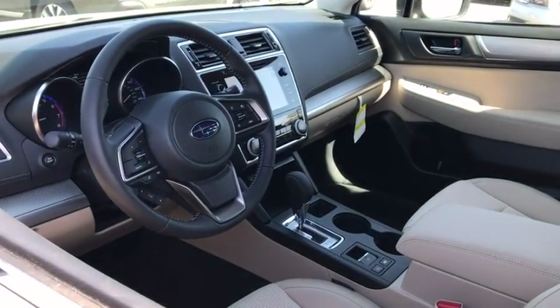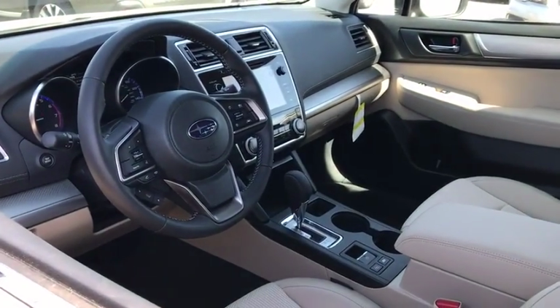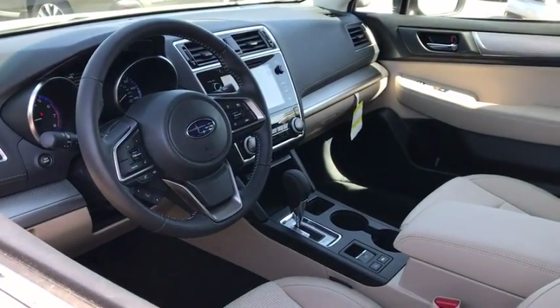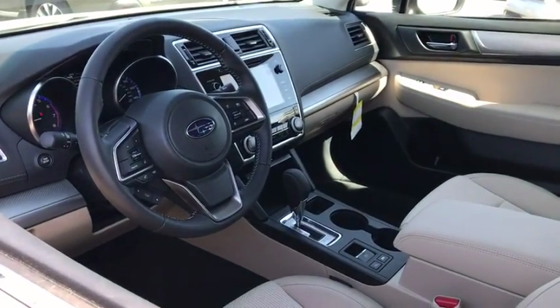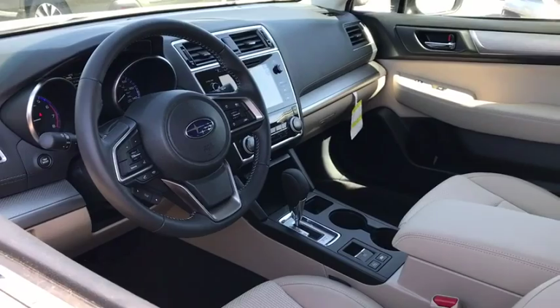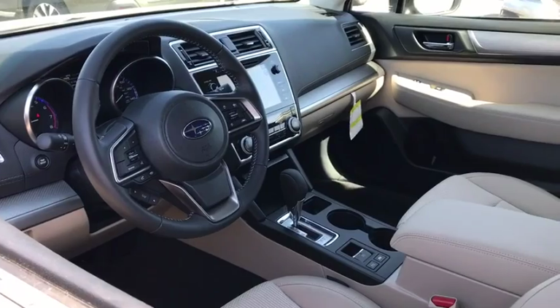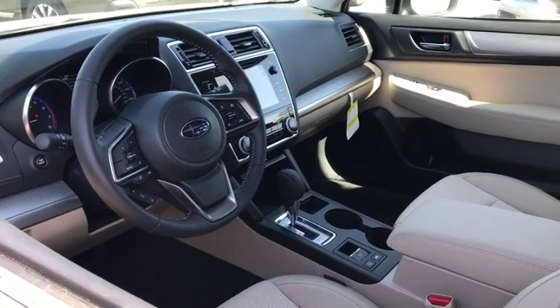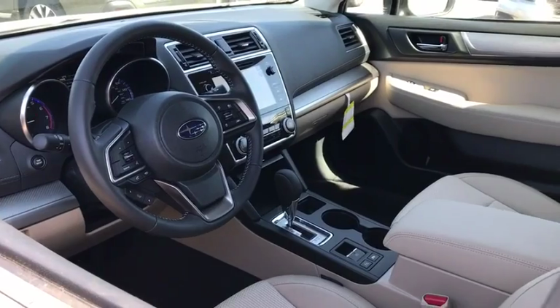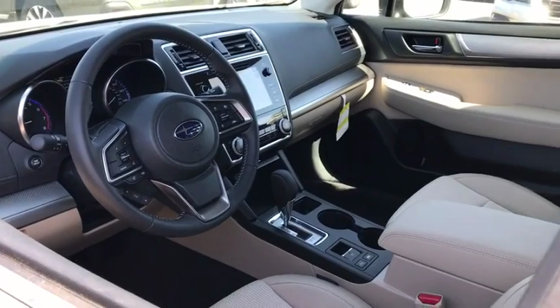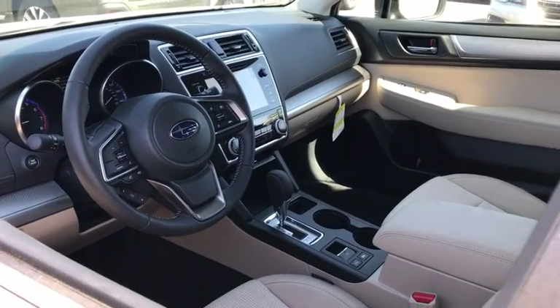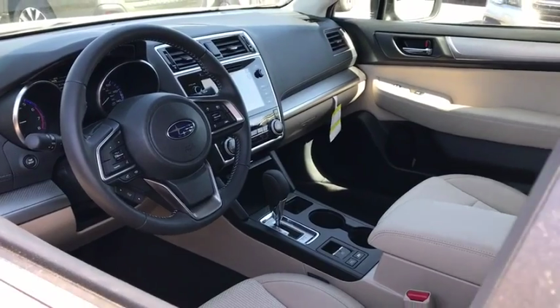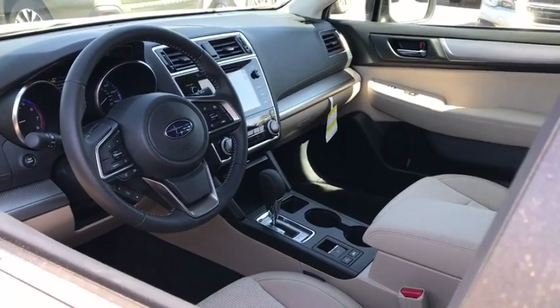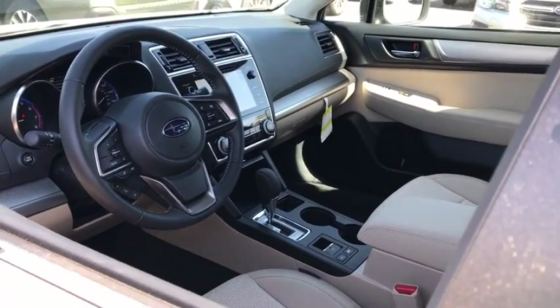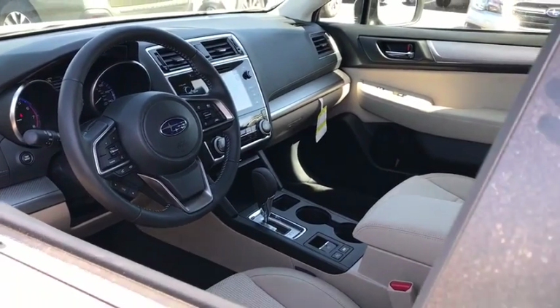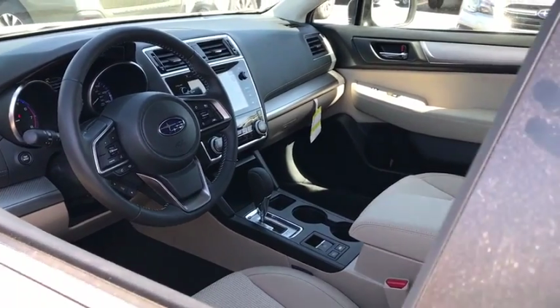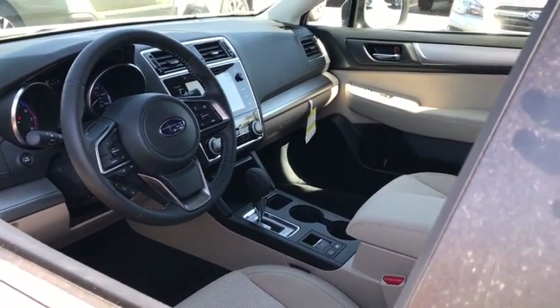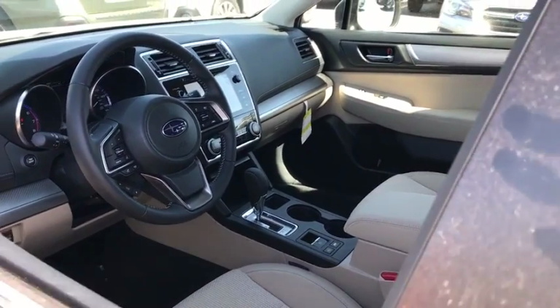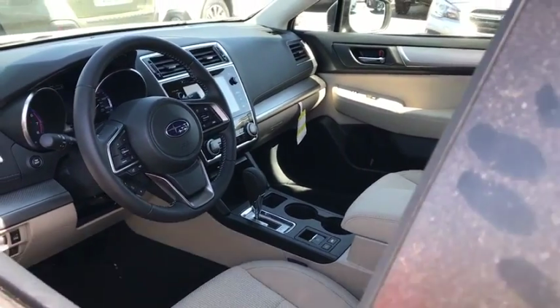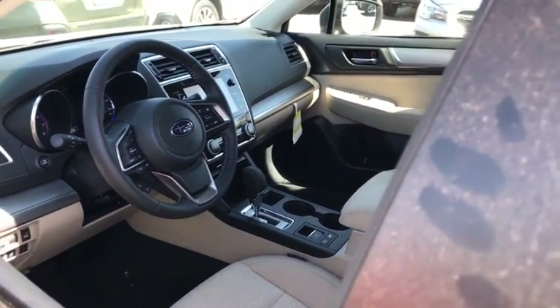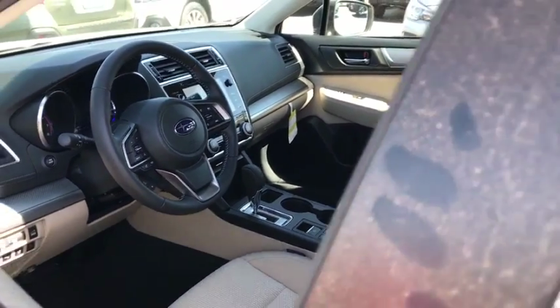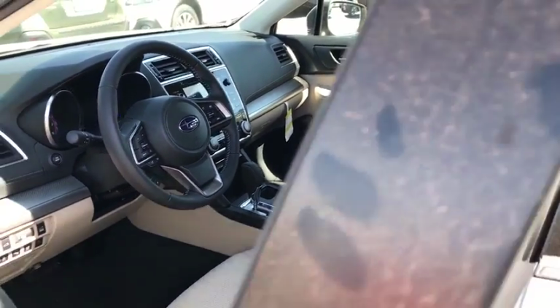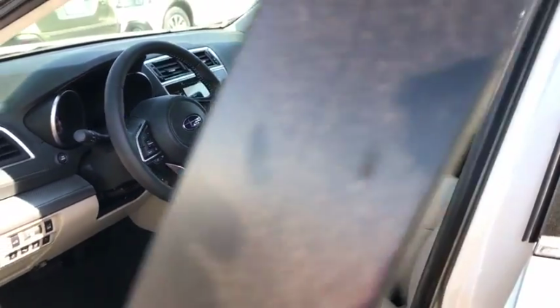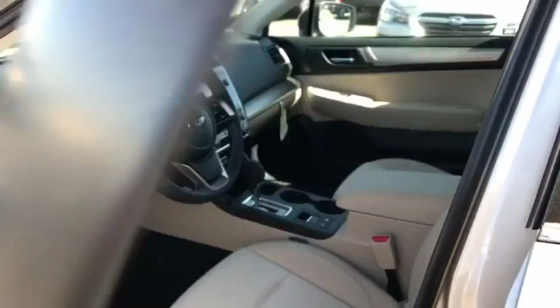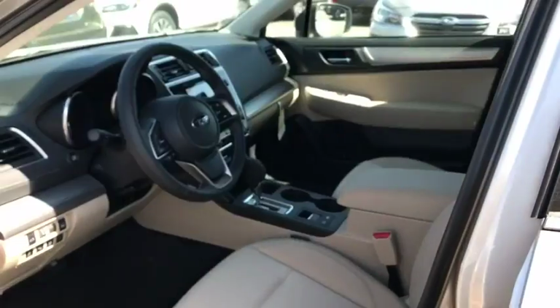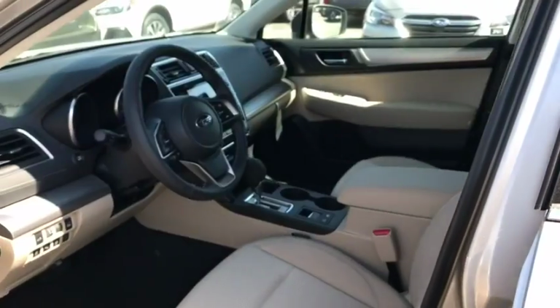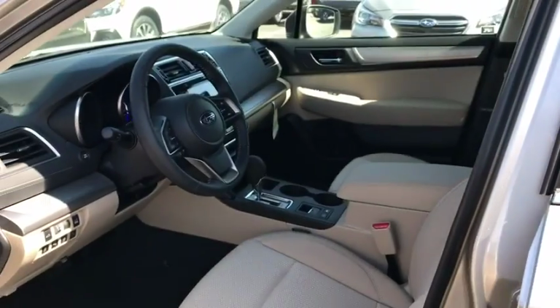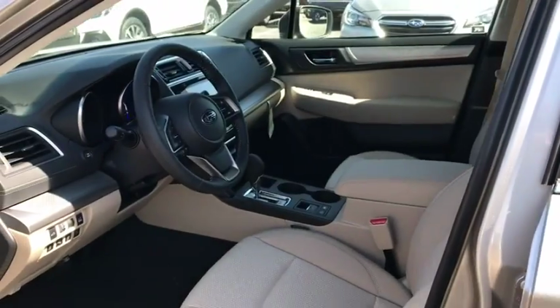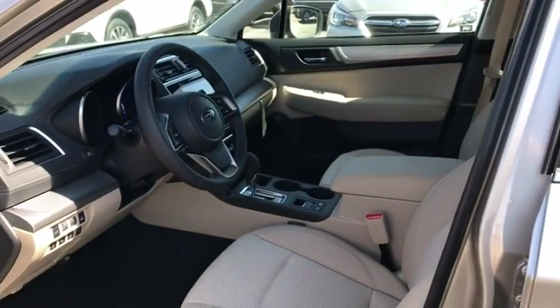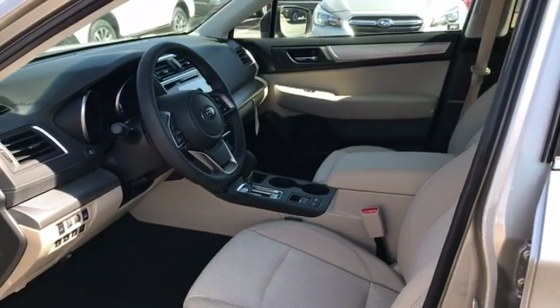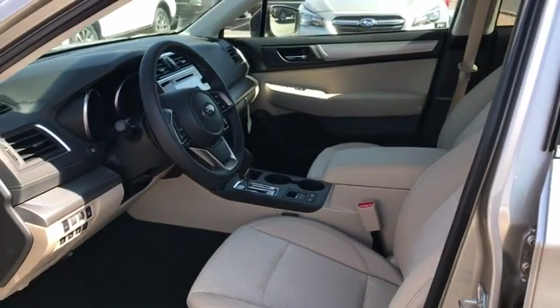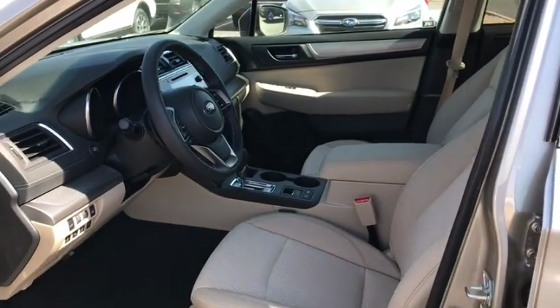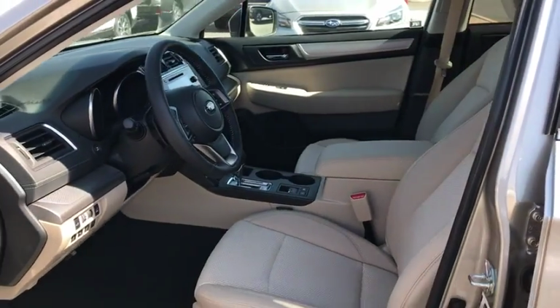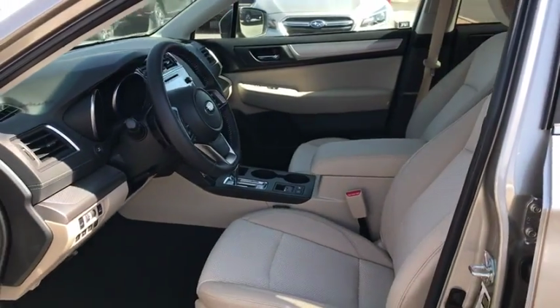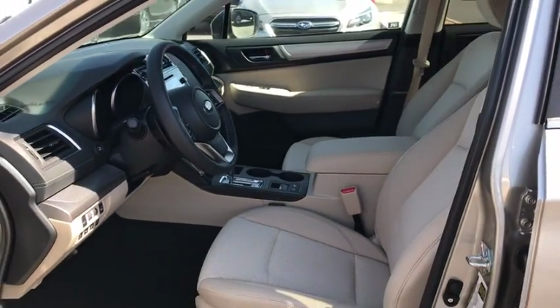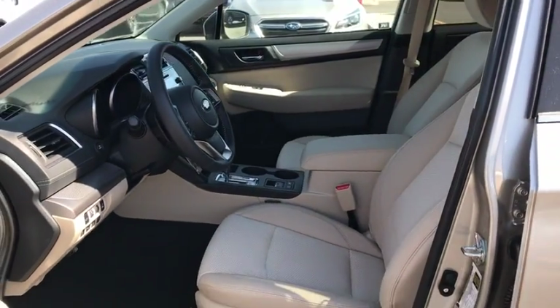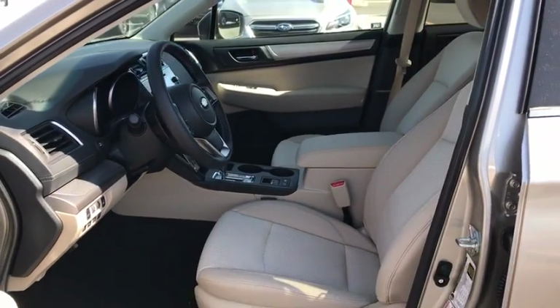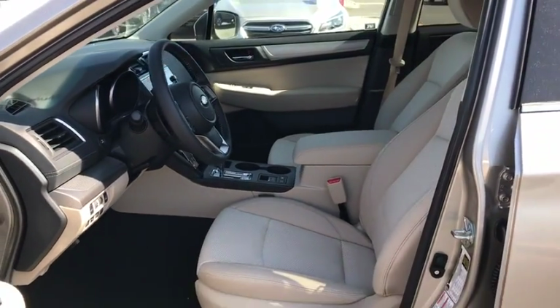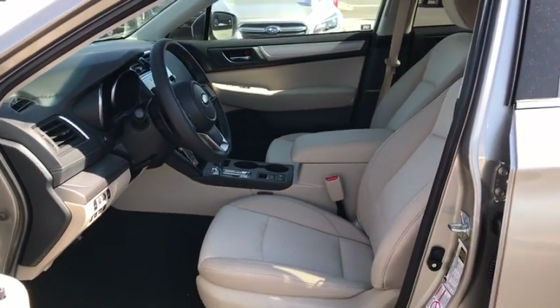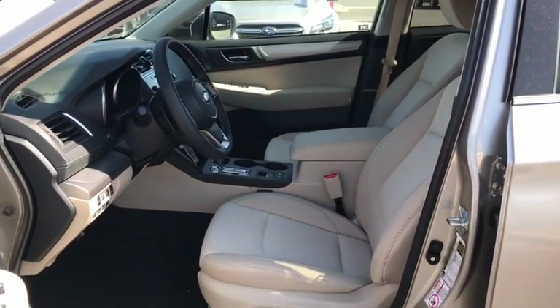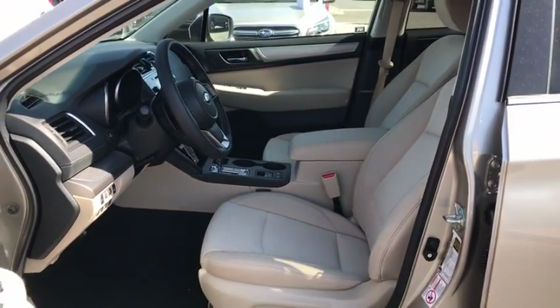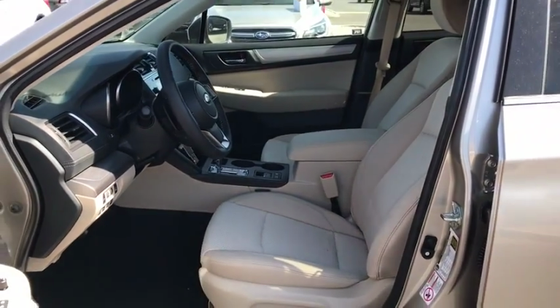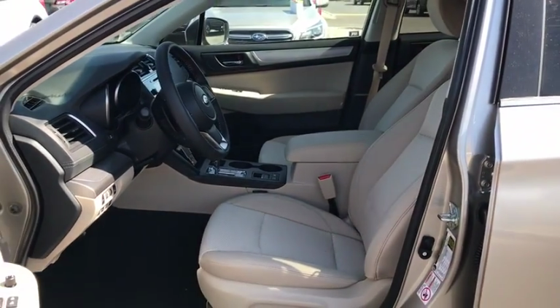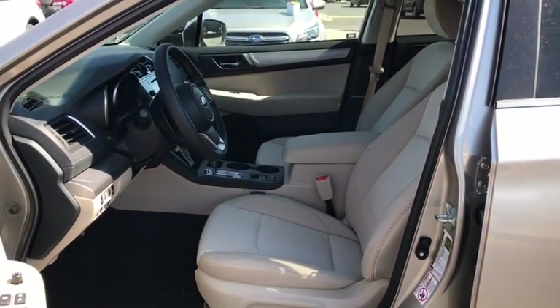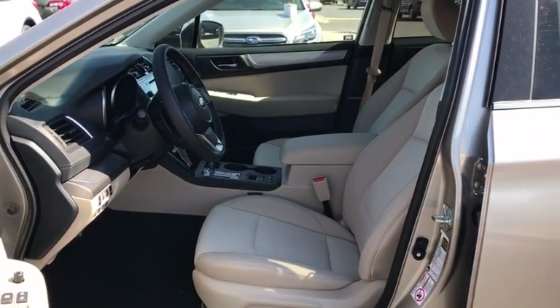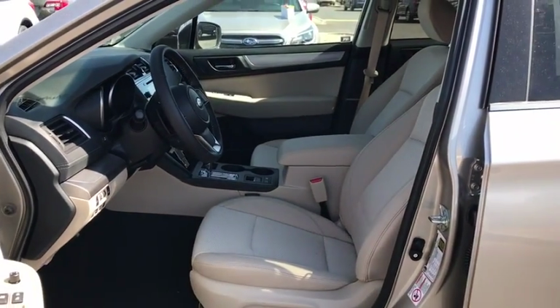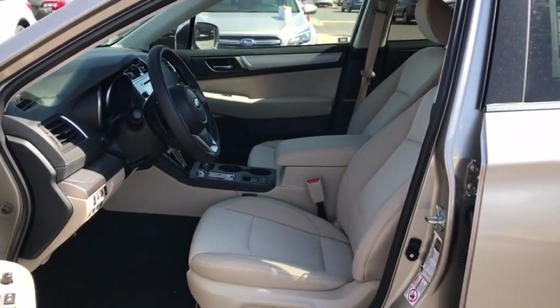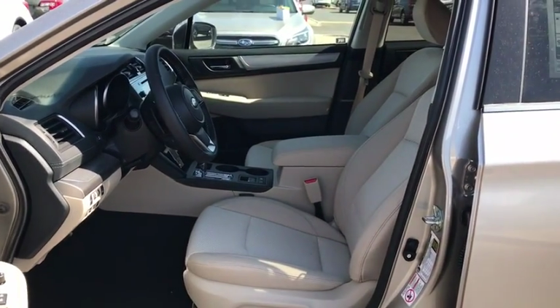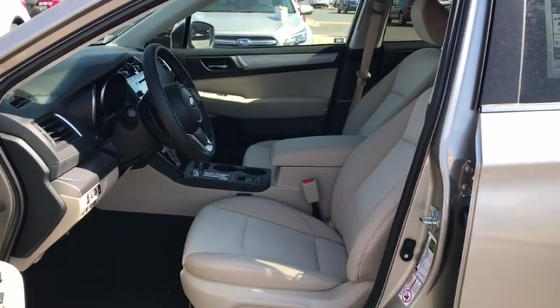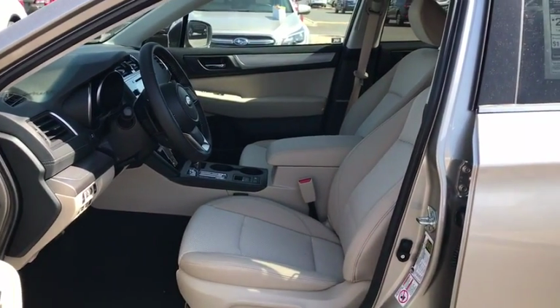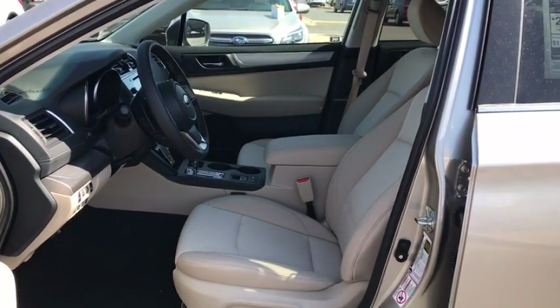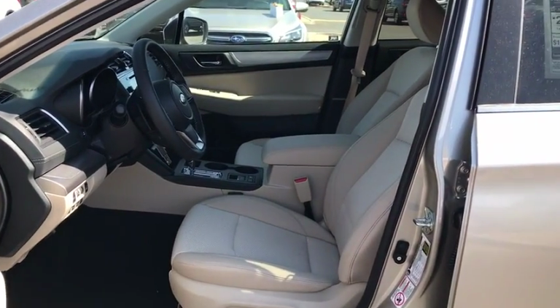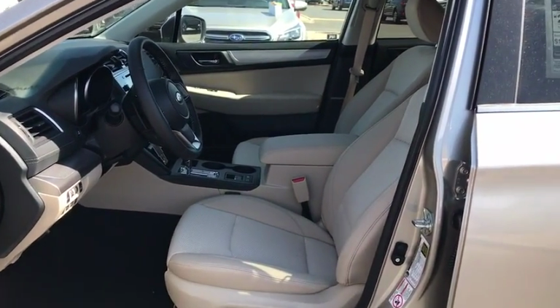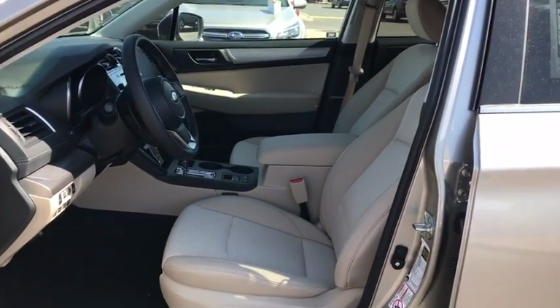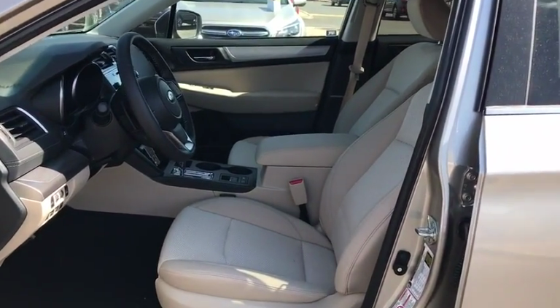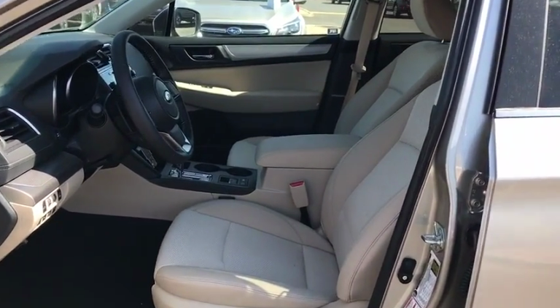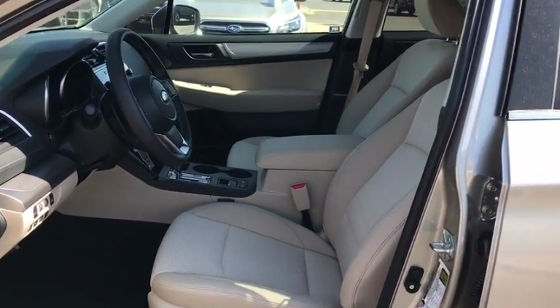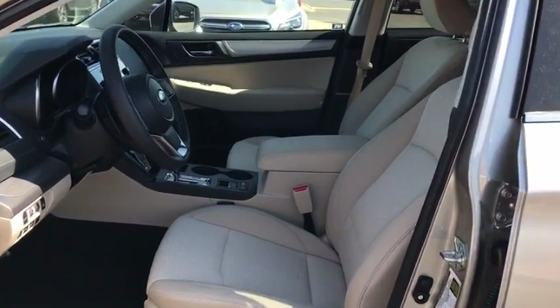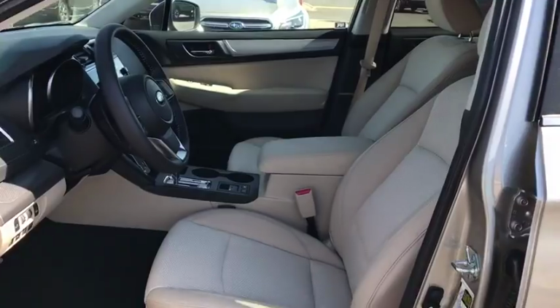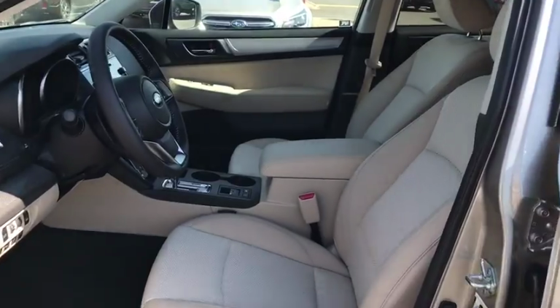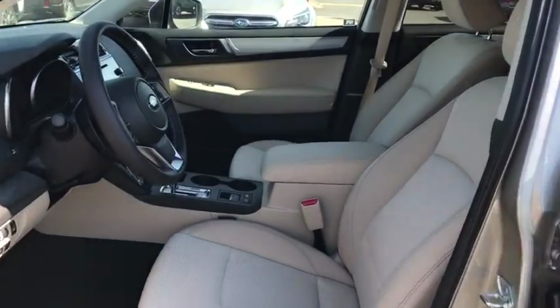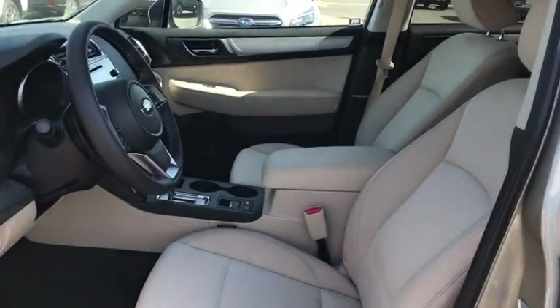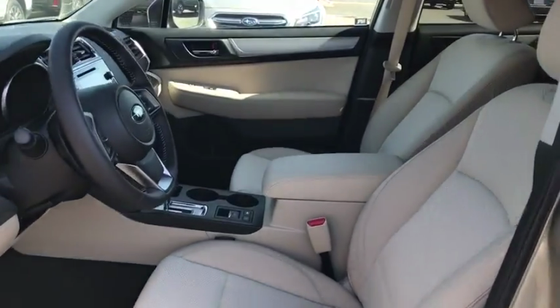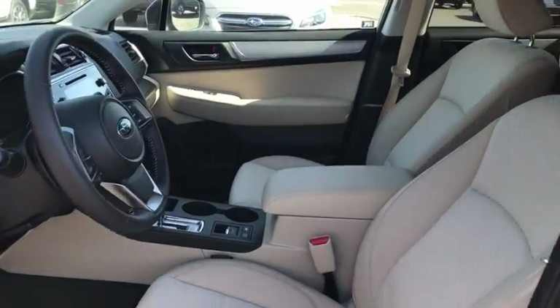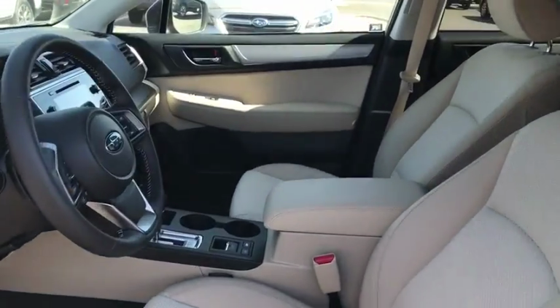Four-wheel disc brakes, AM-FM stereo radio, climate control. Your new ride is just a phone call away.